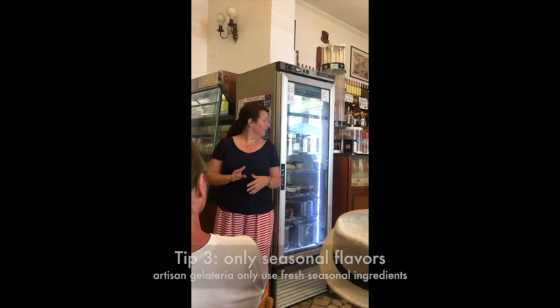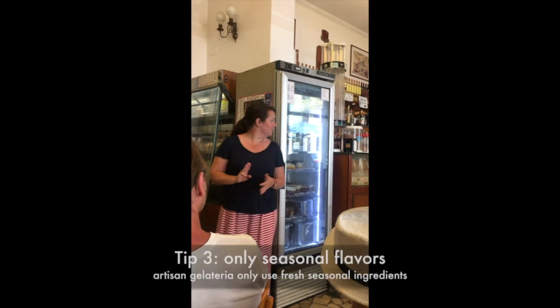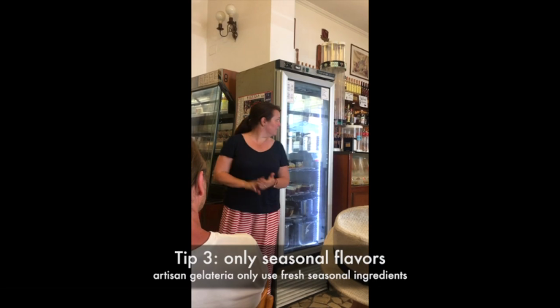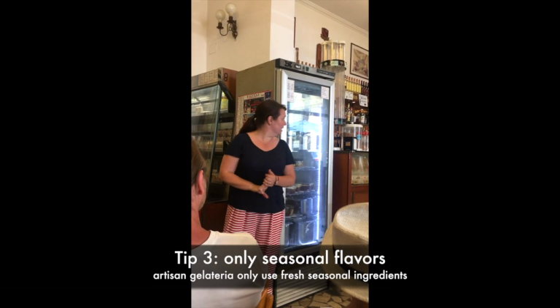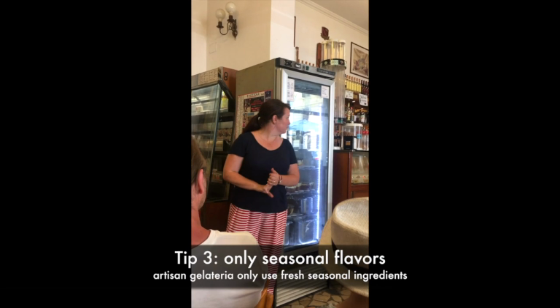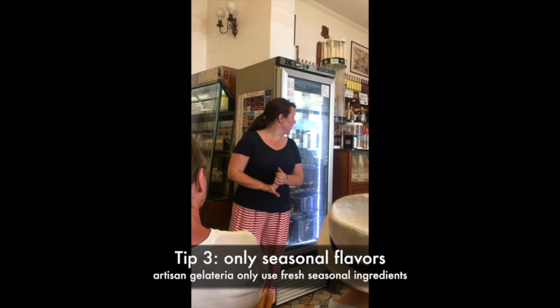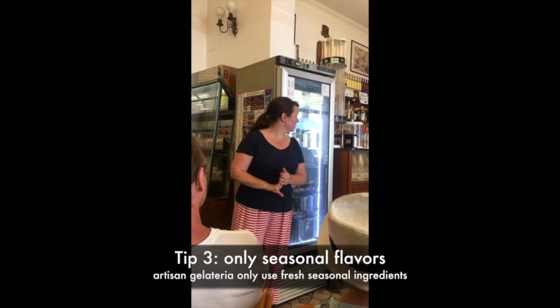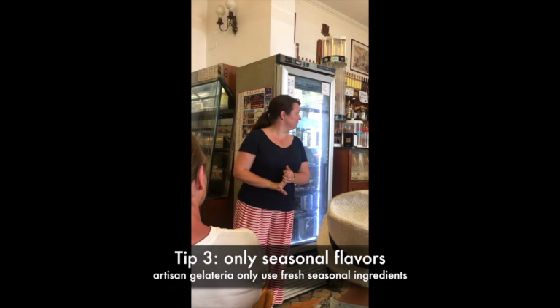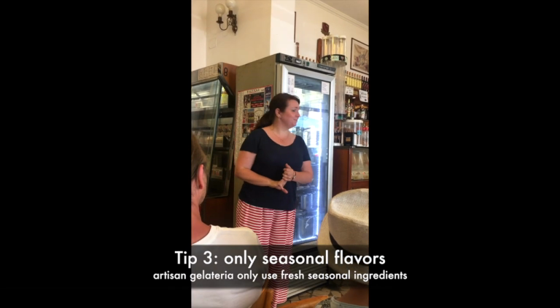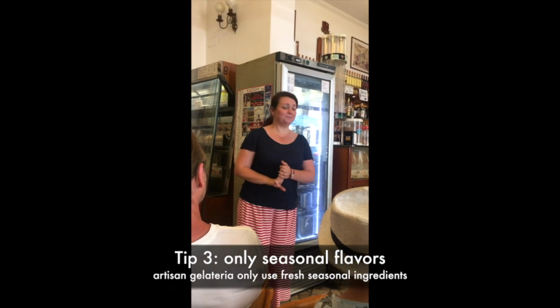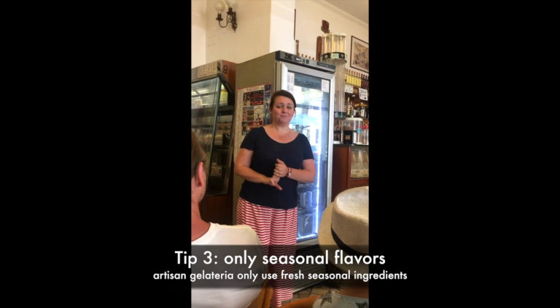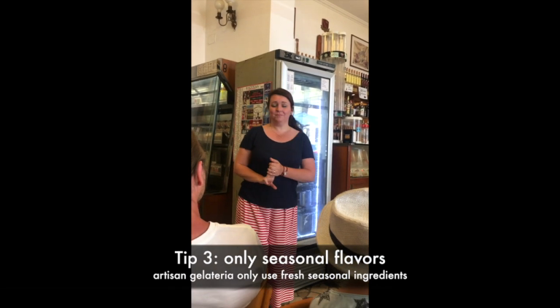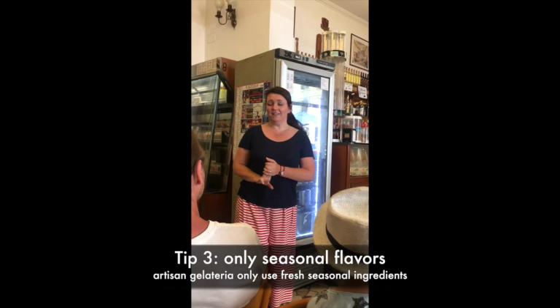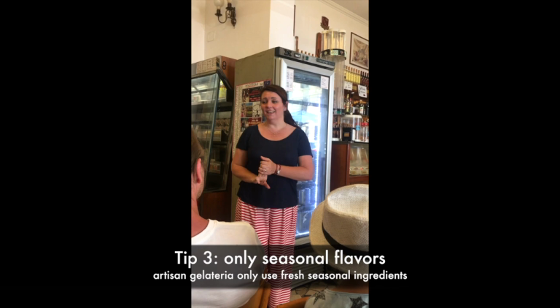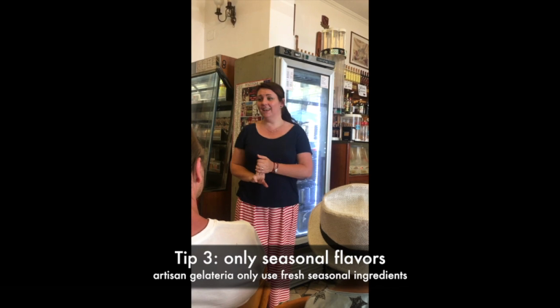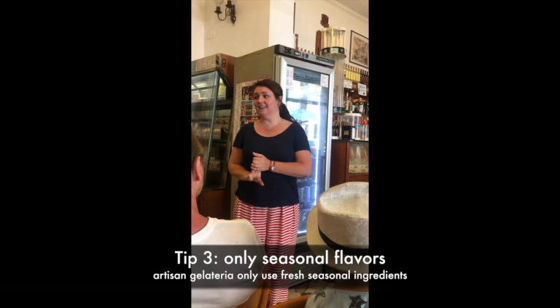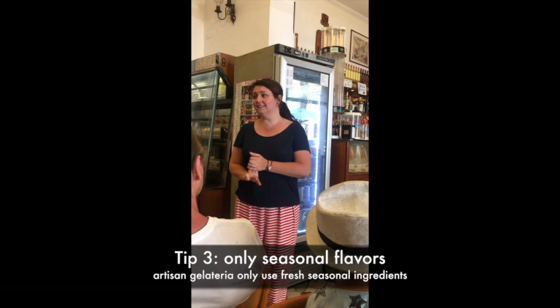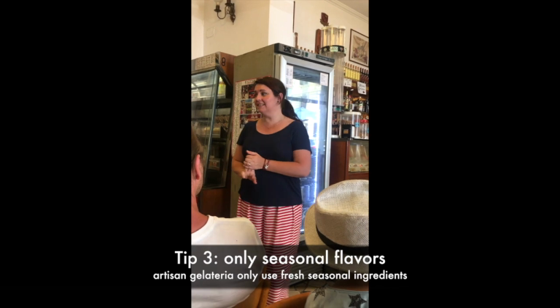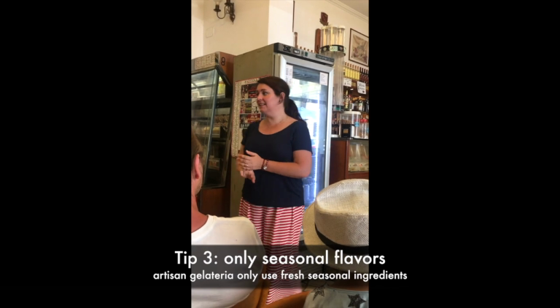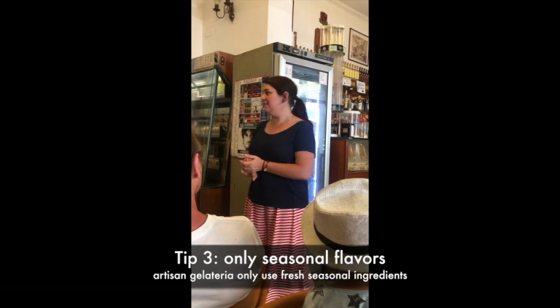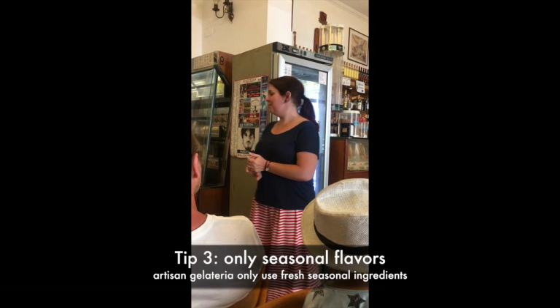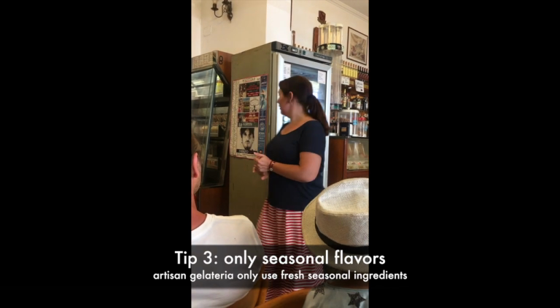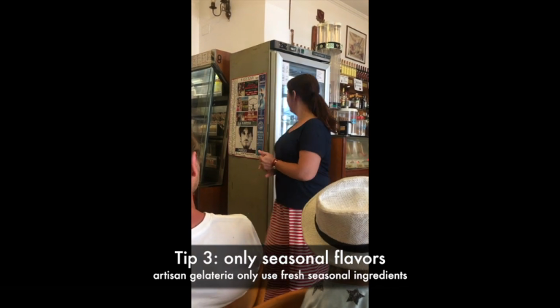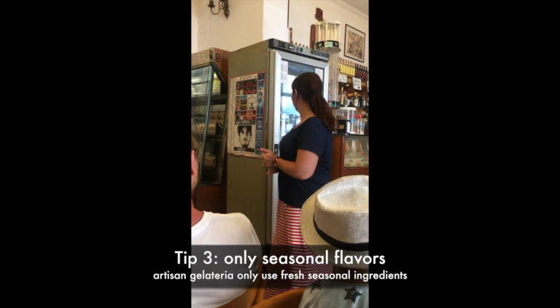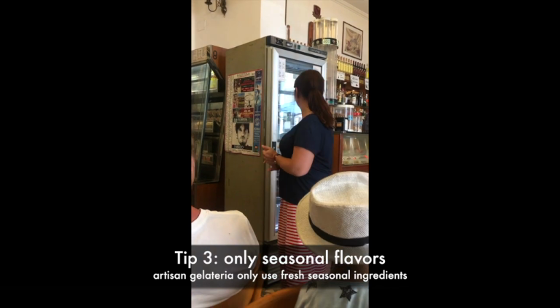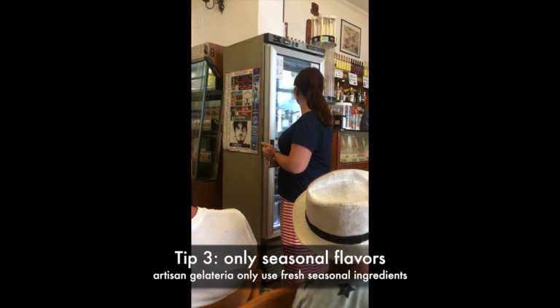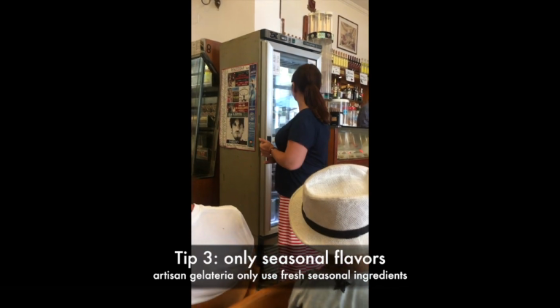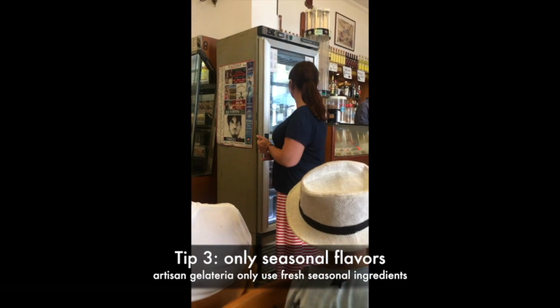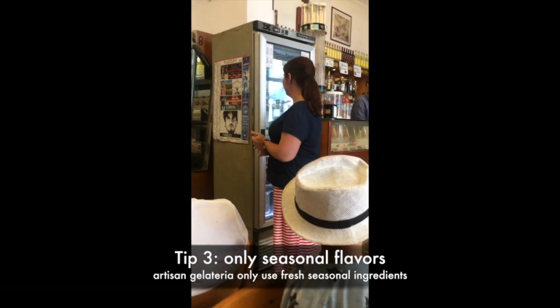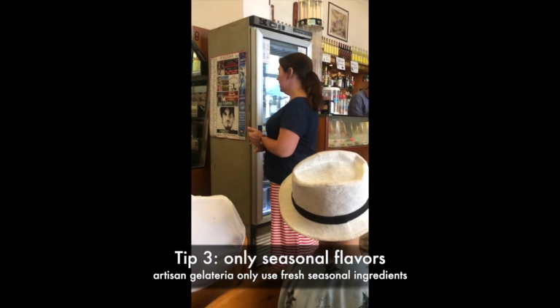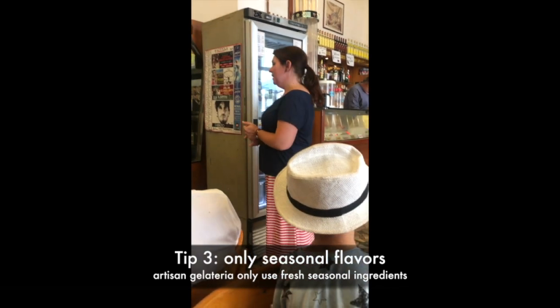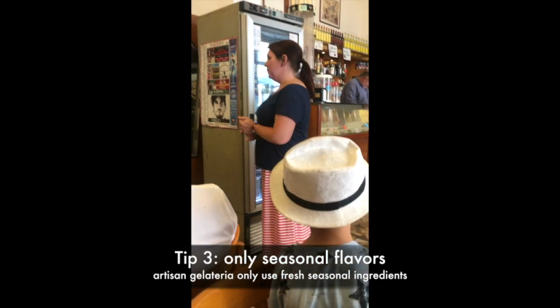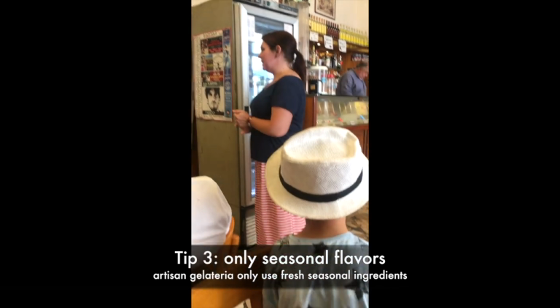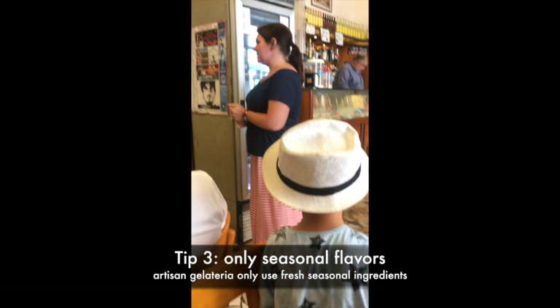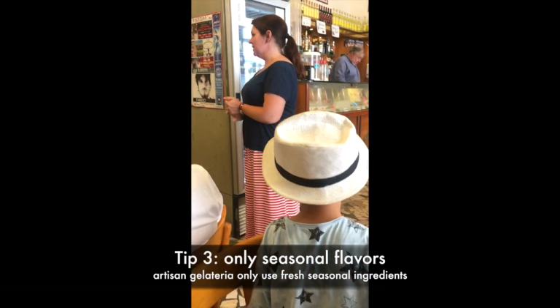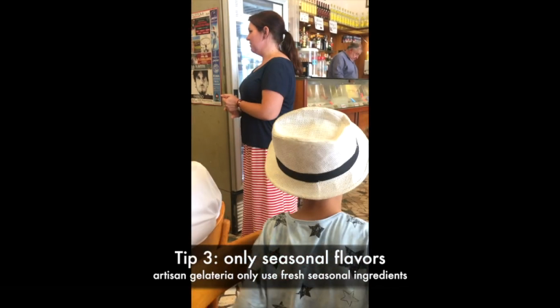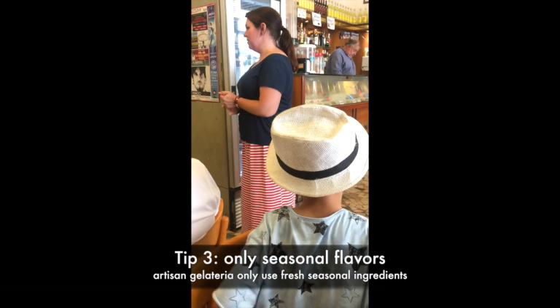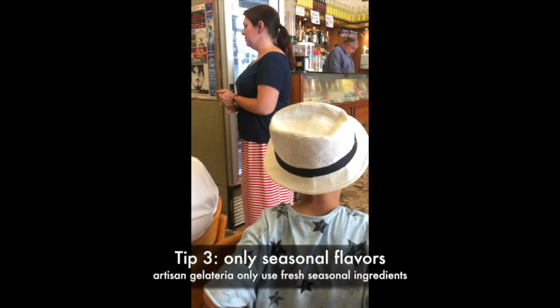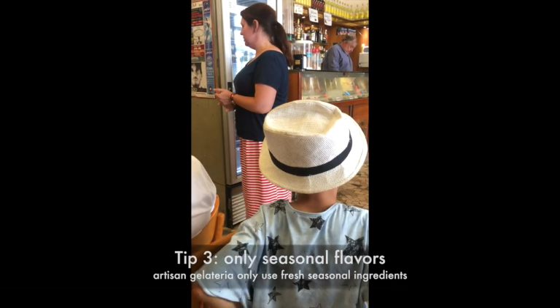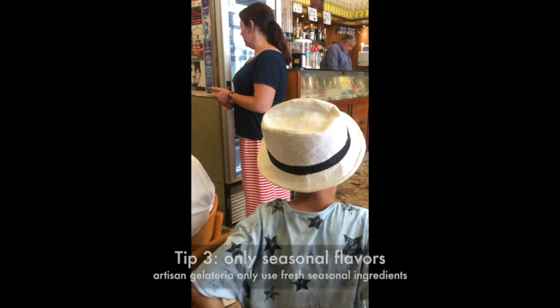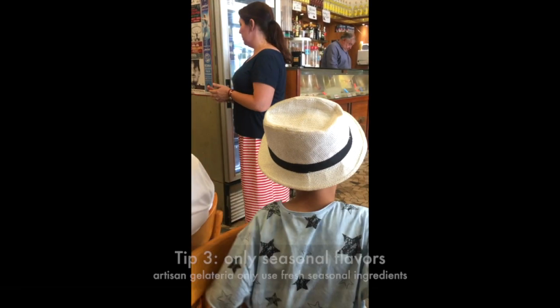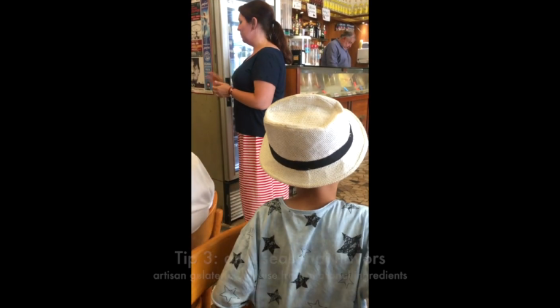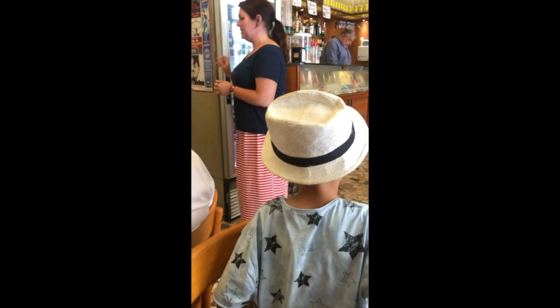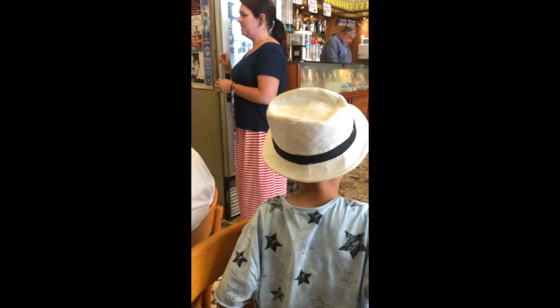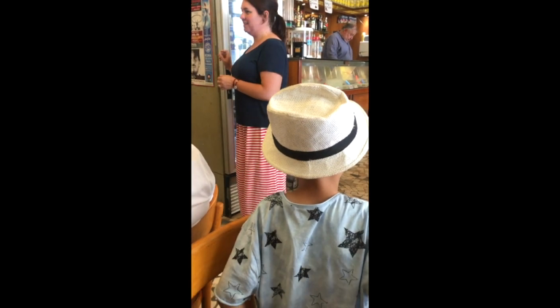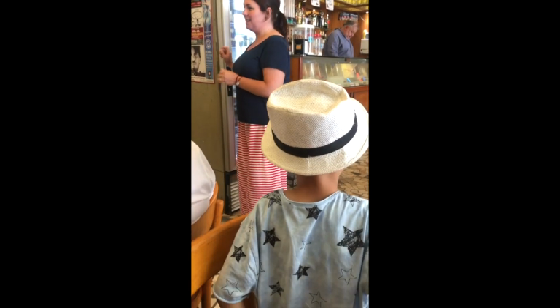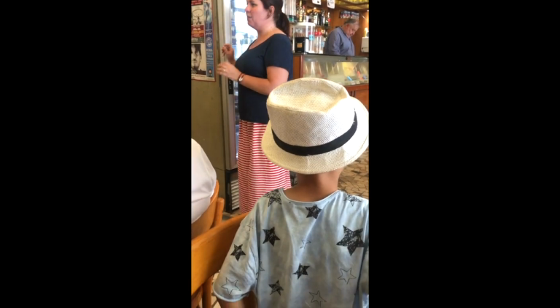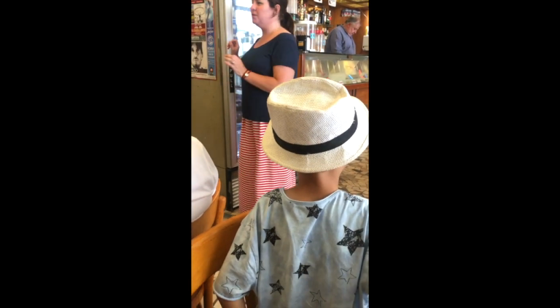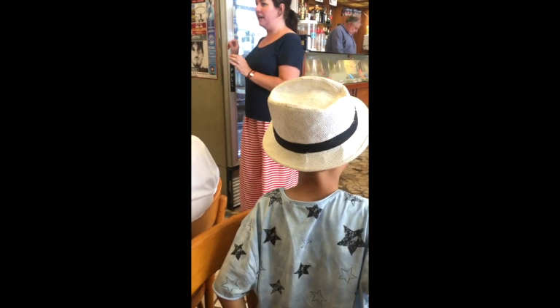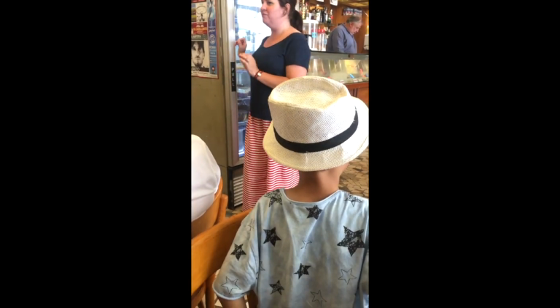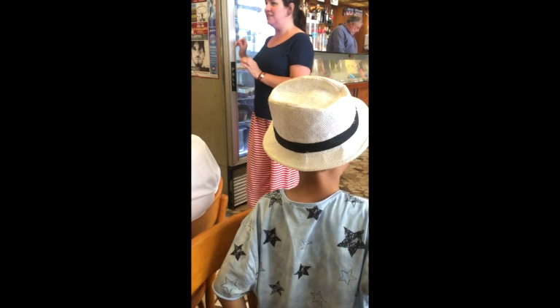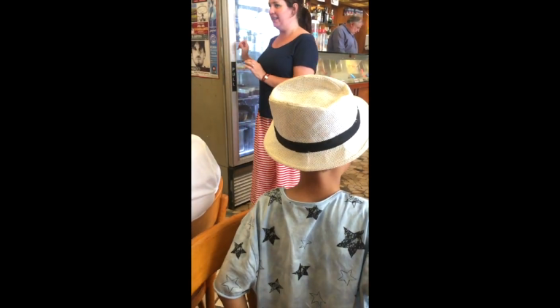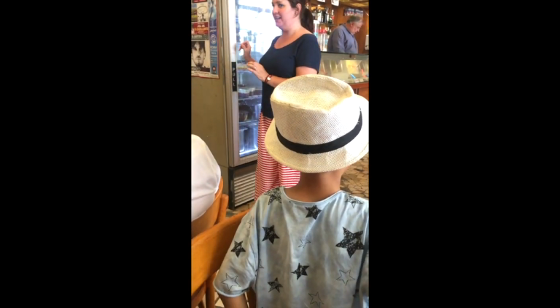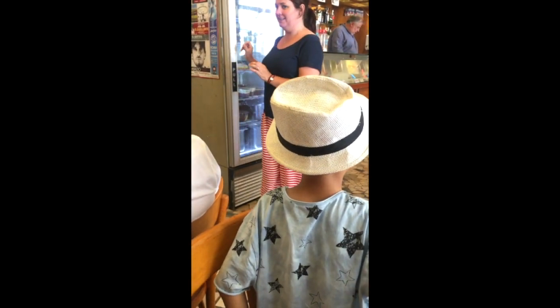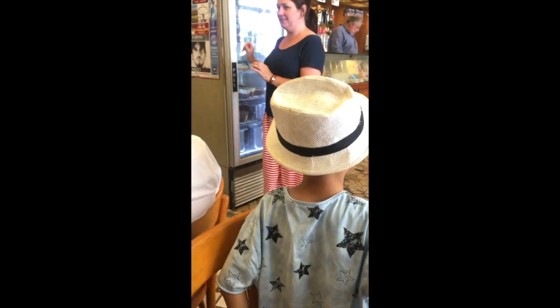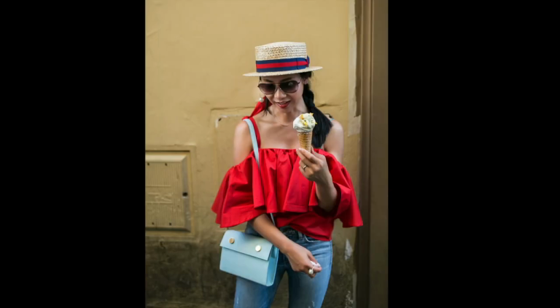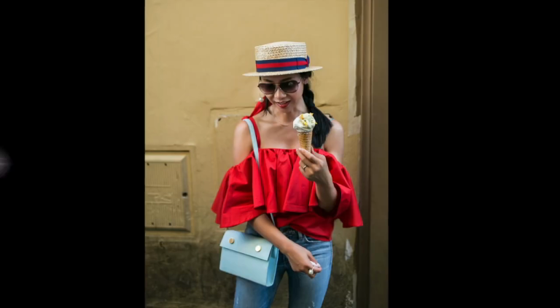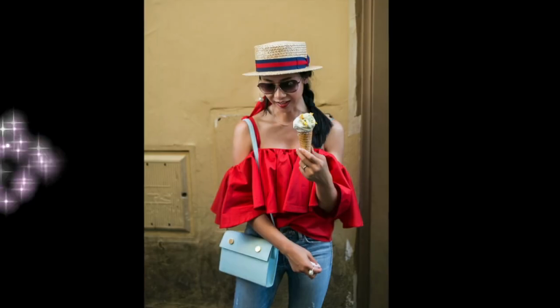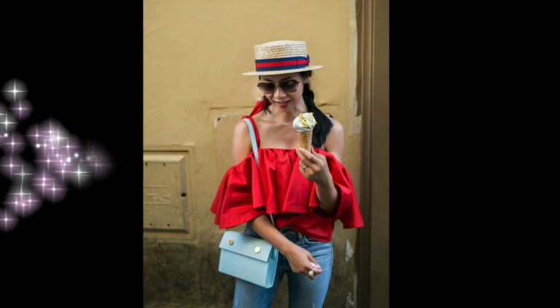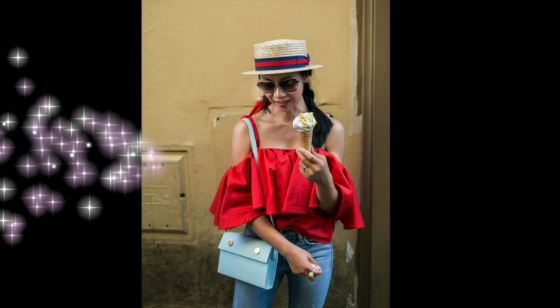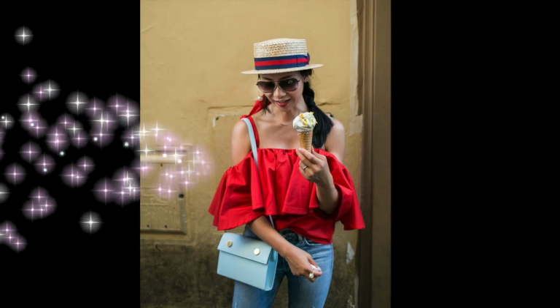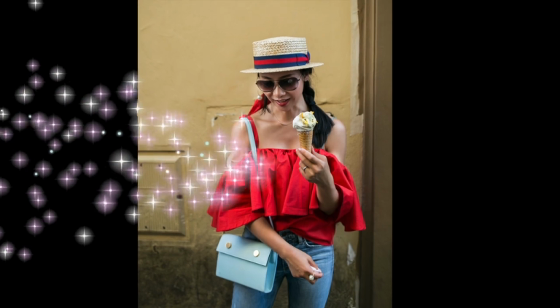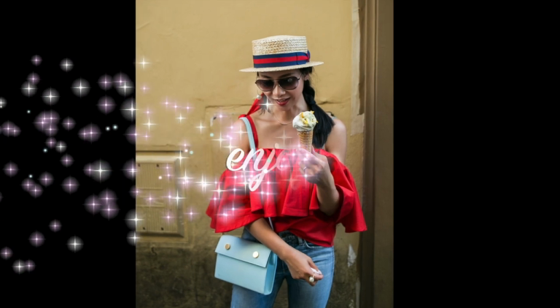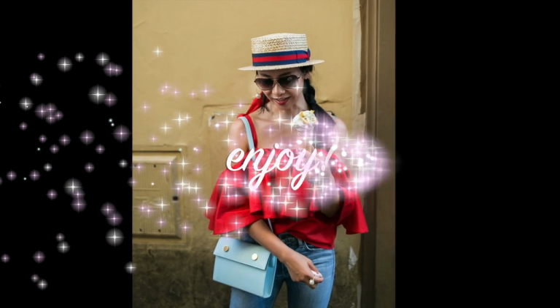The third indicator is the number of flavours, because there are certain places around town with a ridiculous number of flavours of gelato.